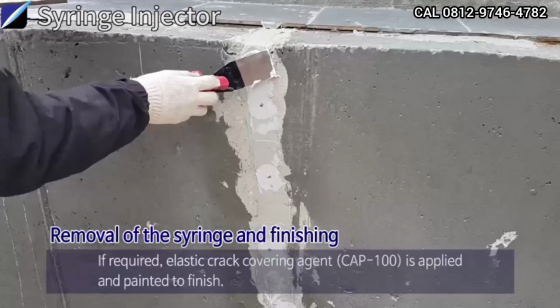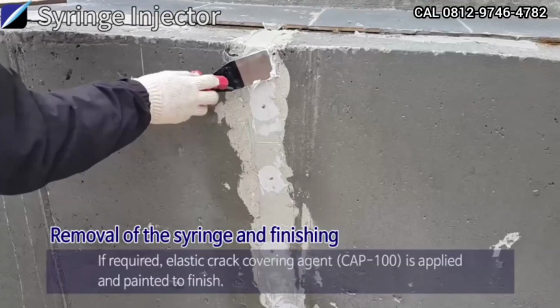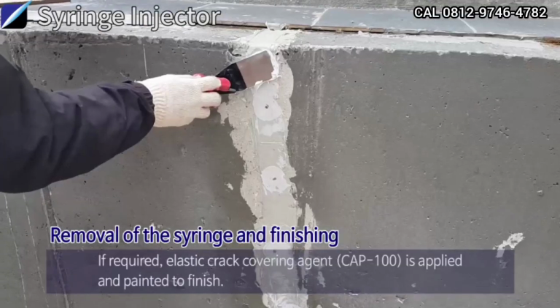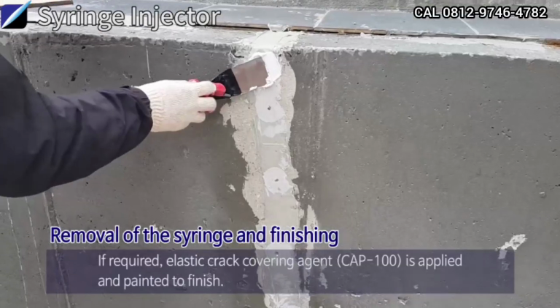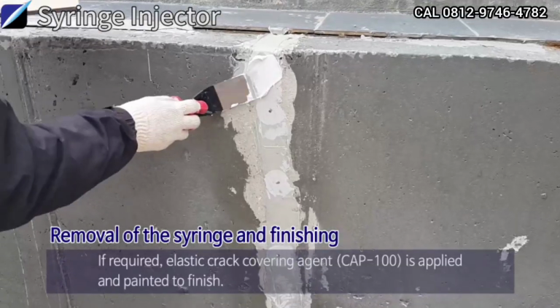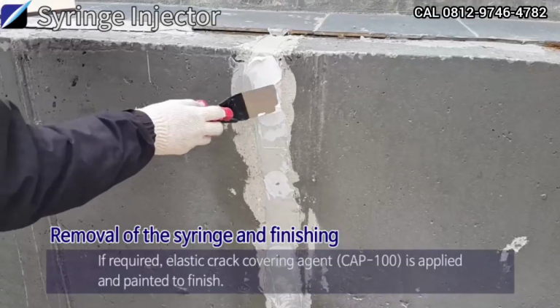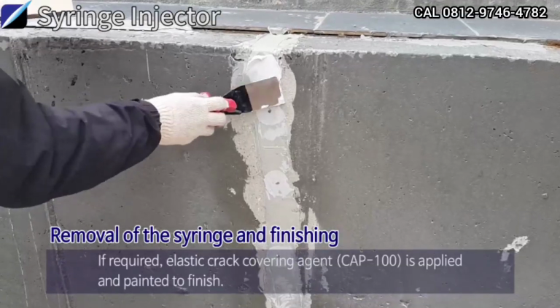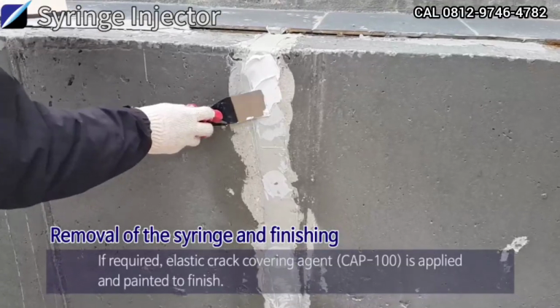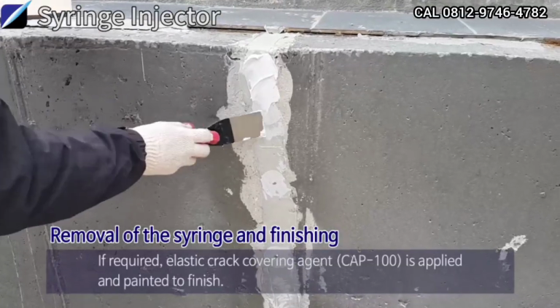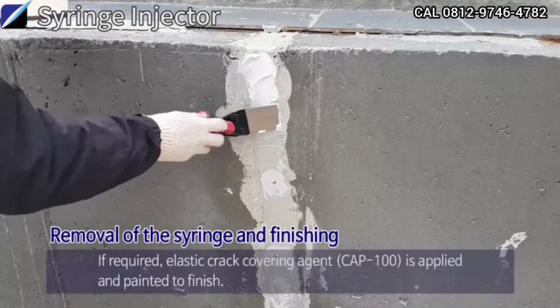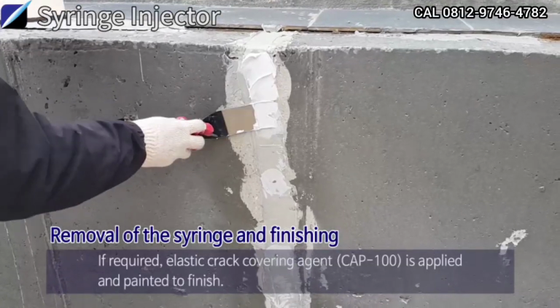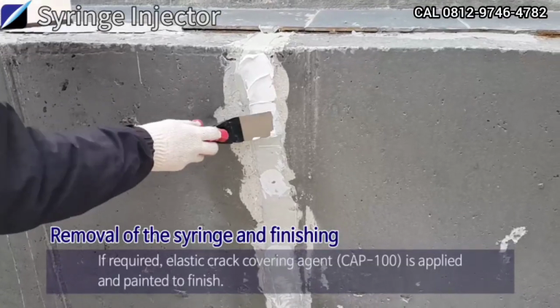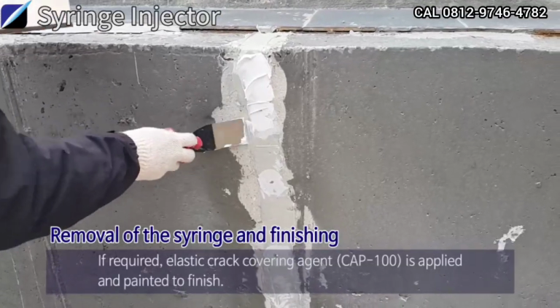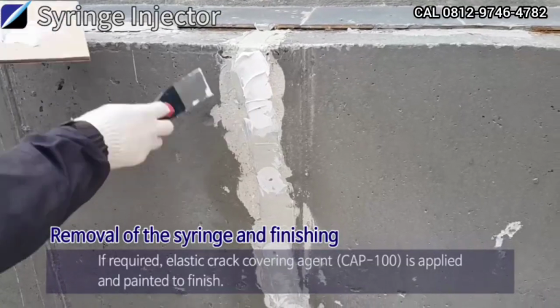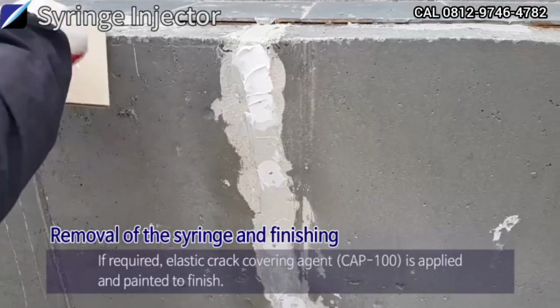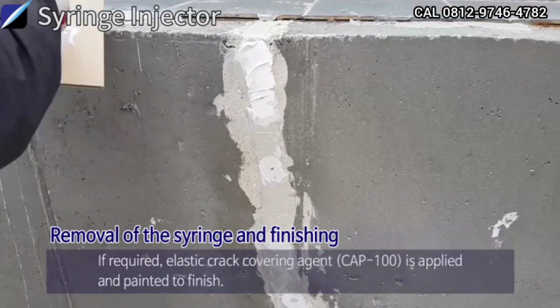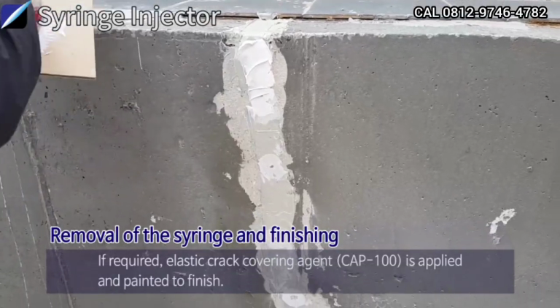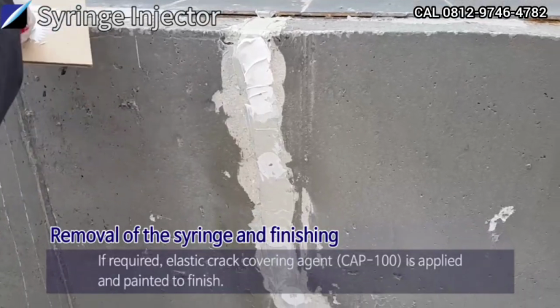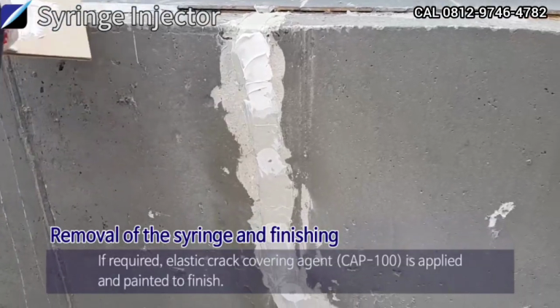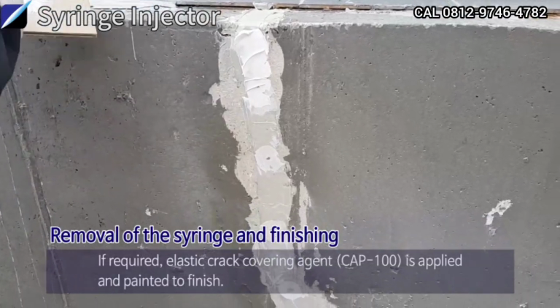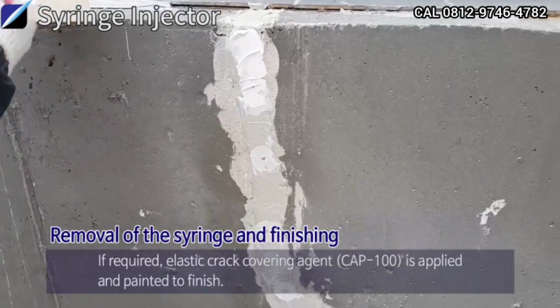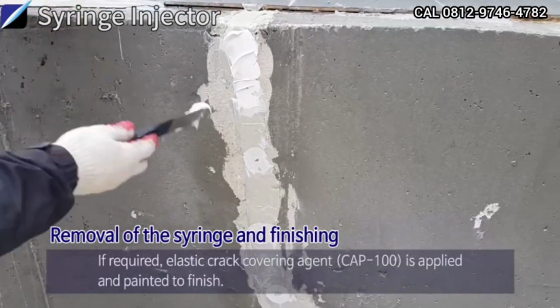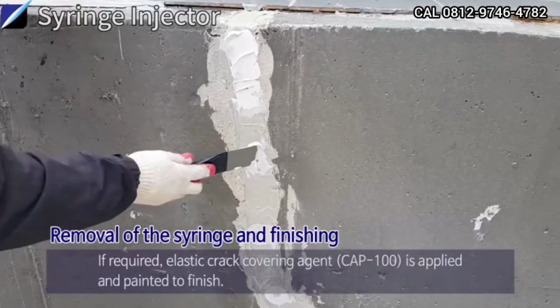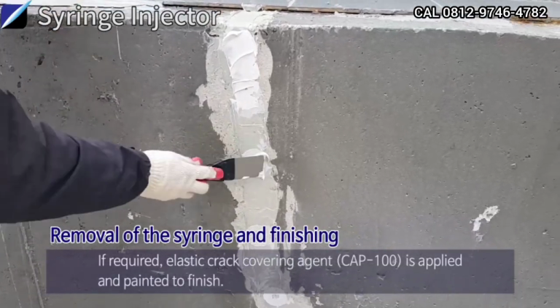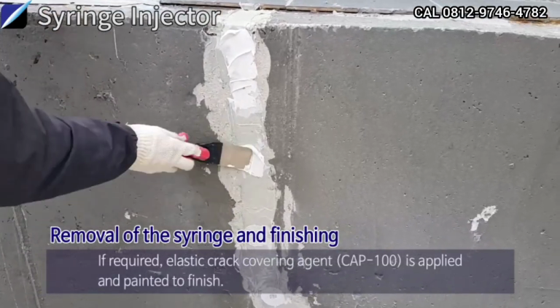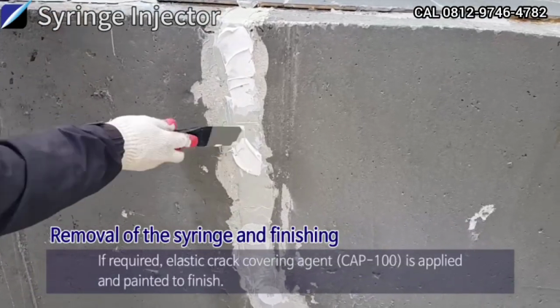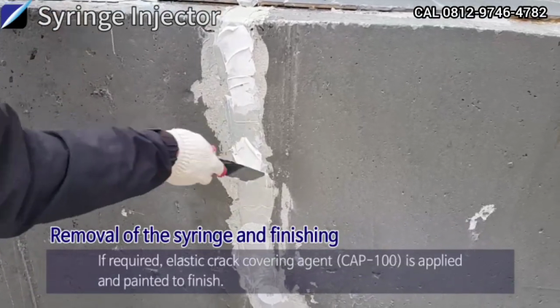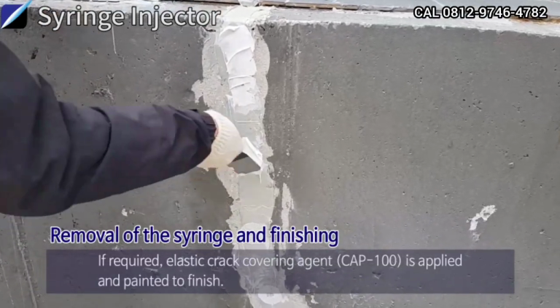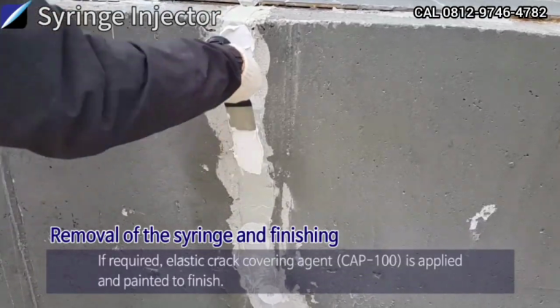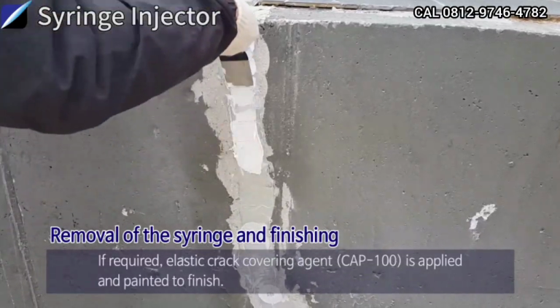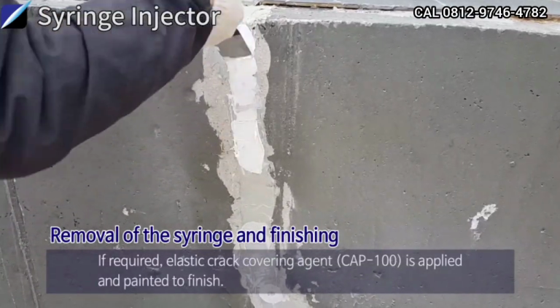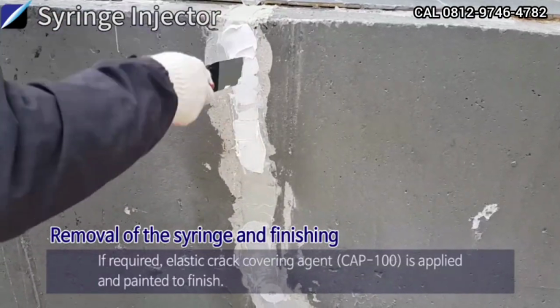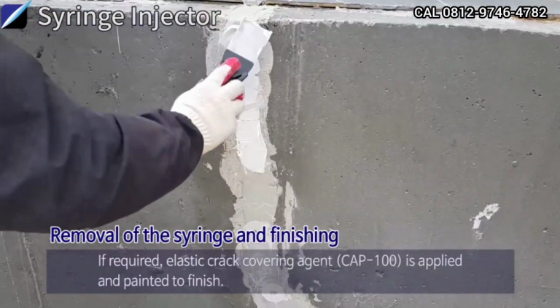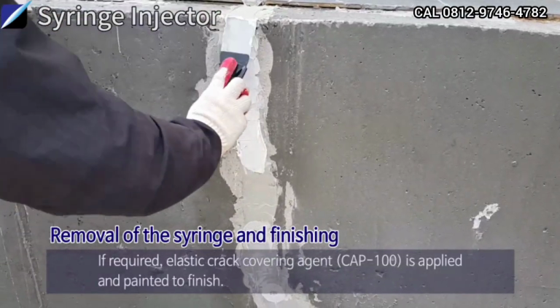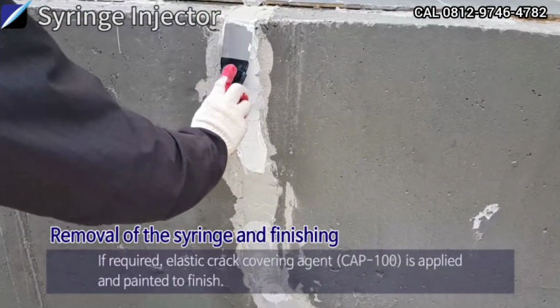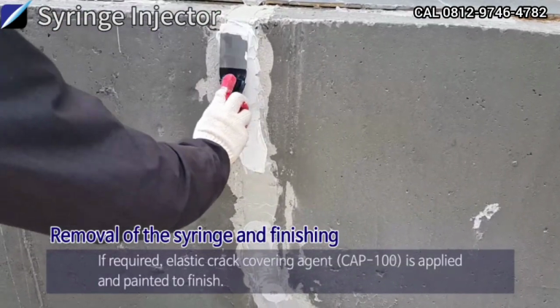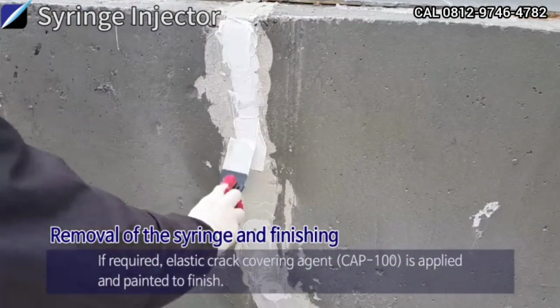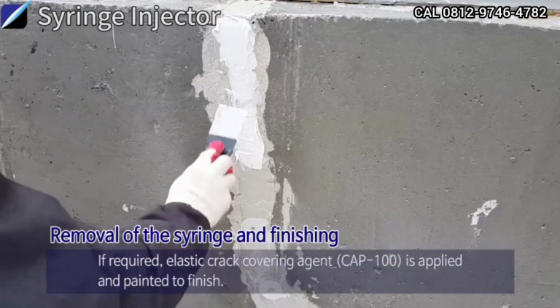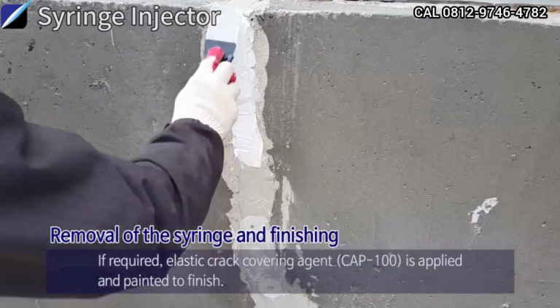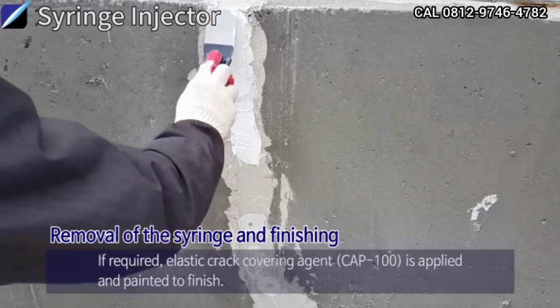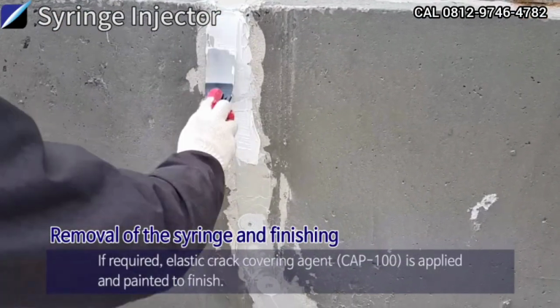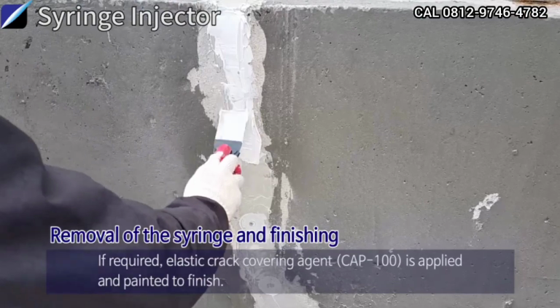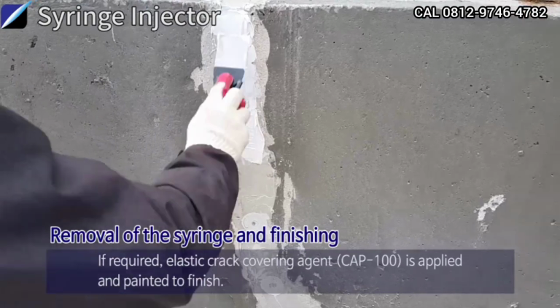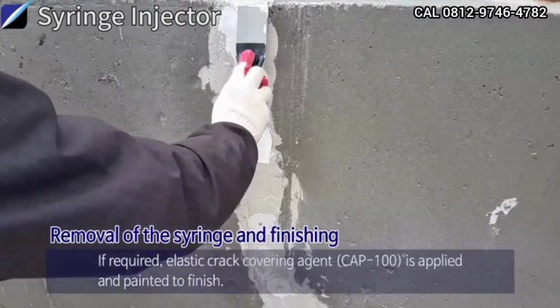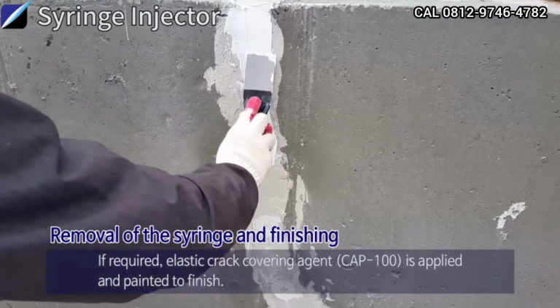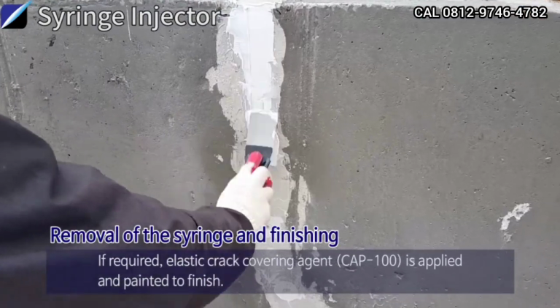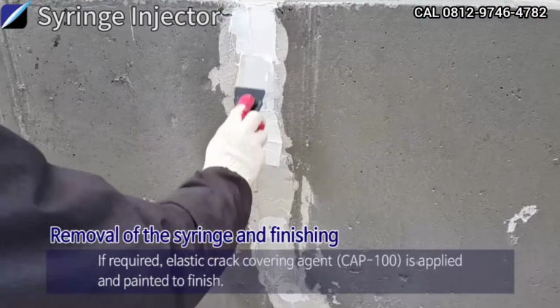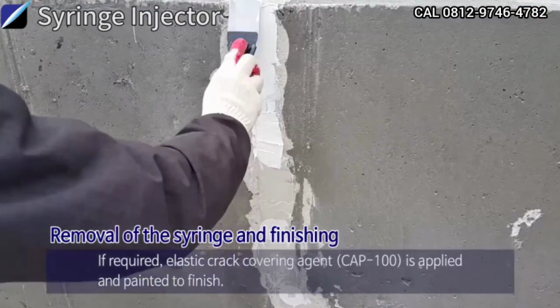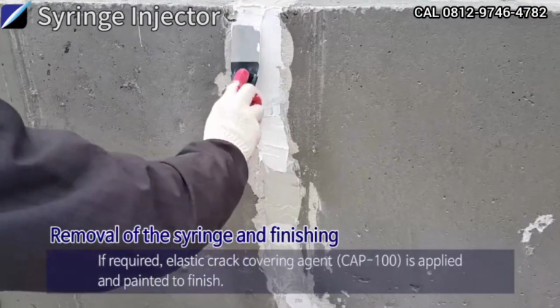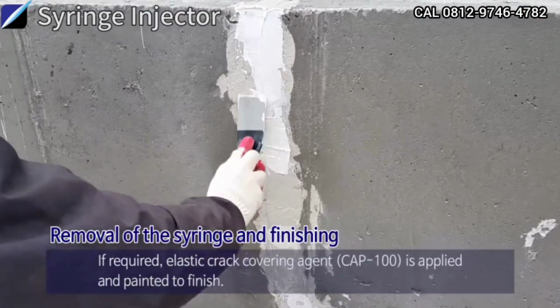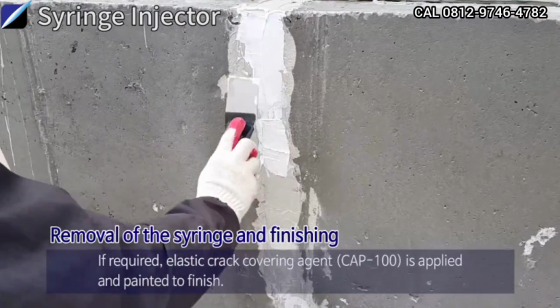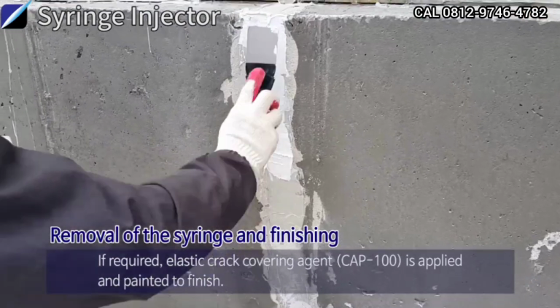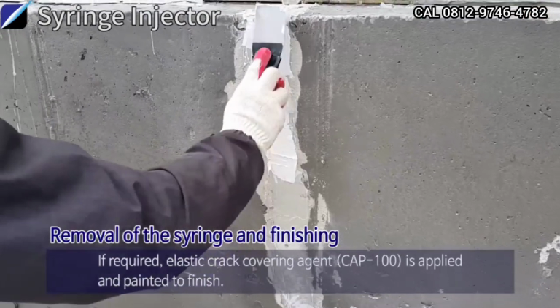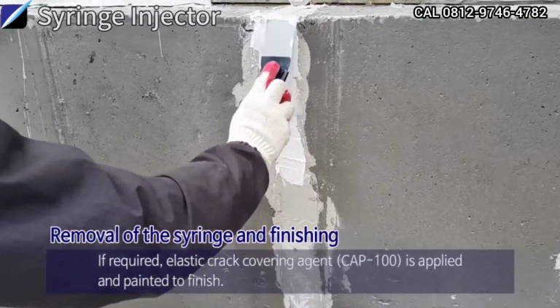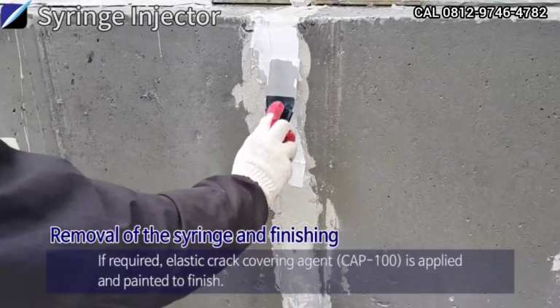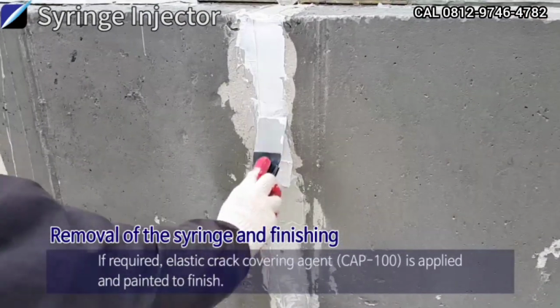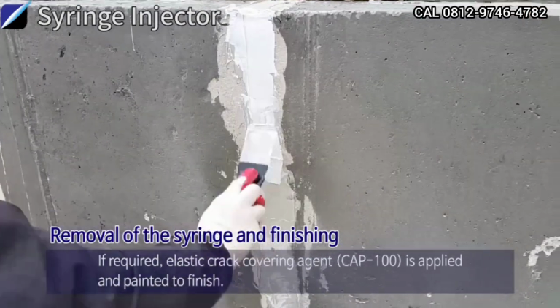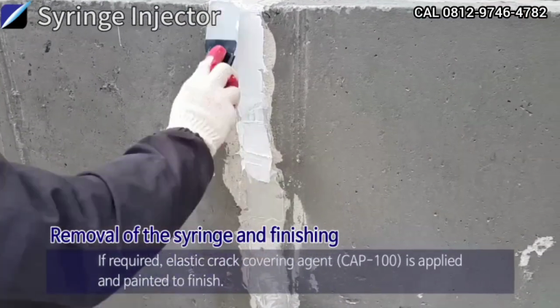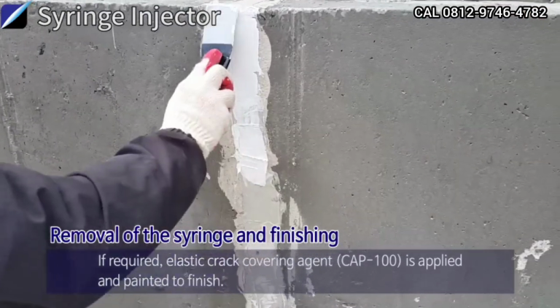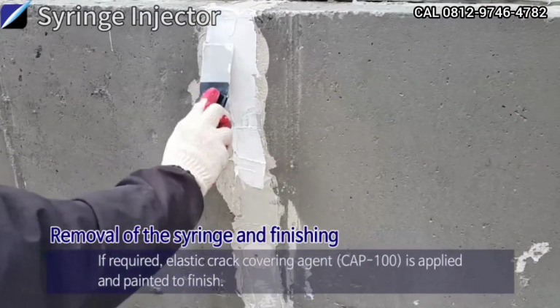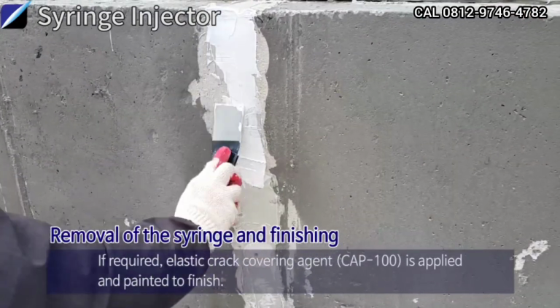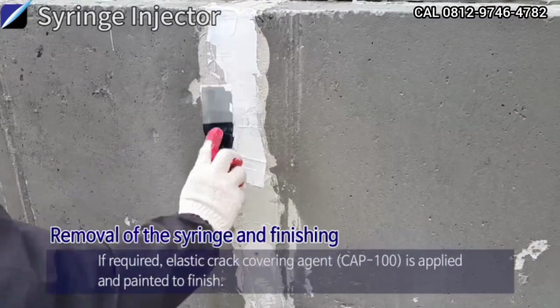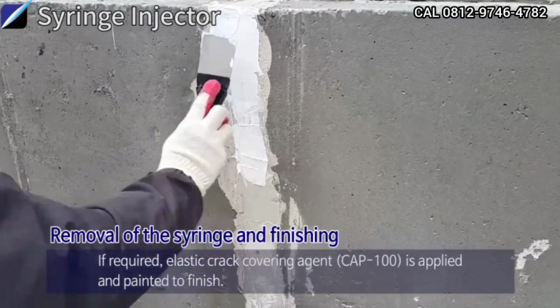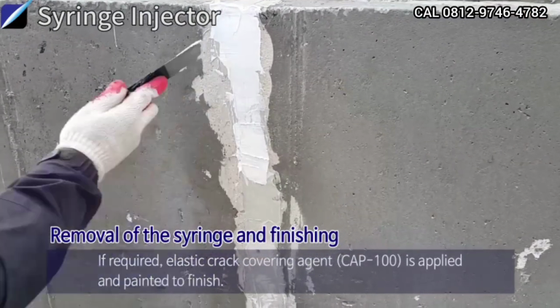If required, Elastic Crack Covering Agent is applied and painted to finish.